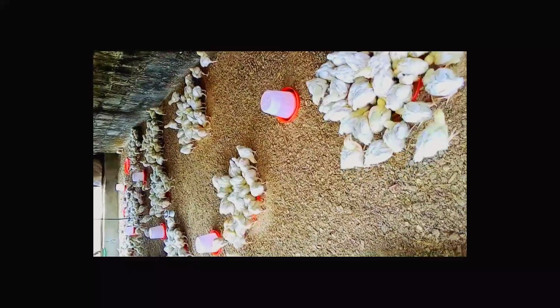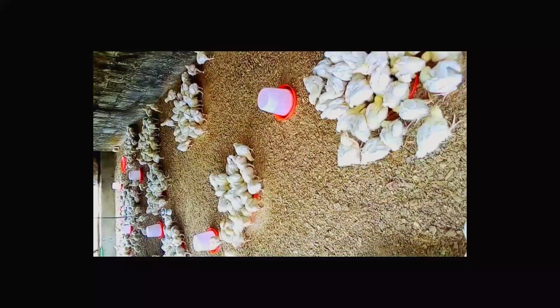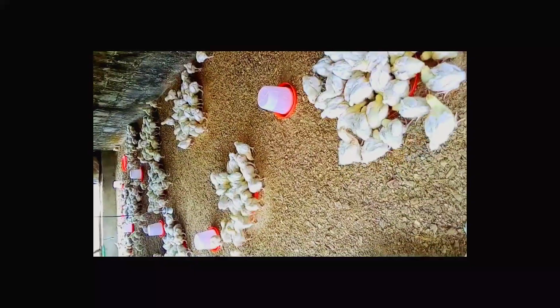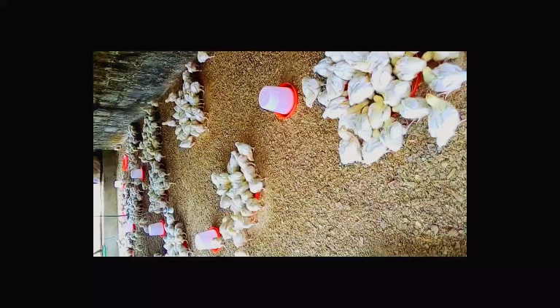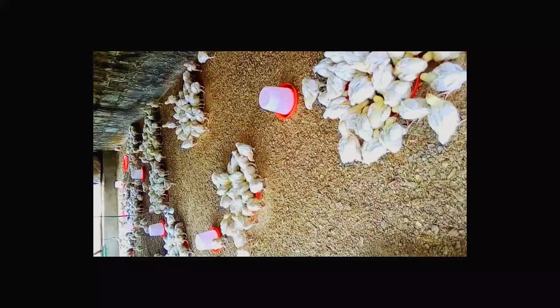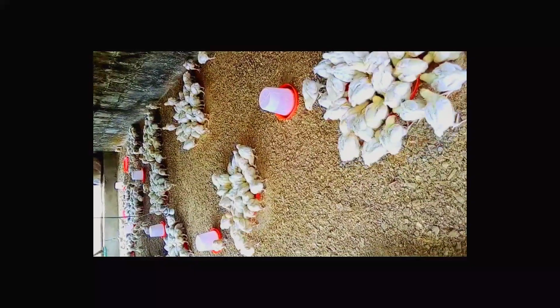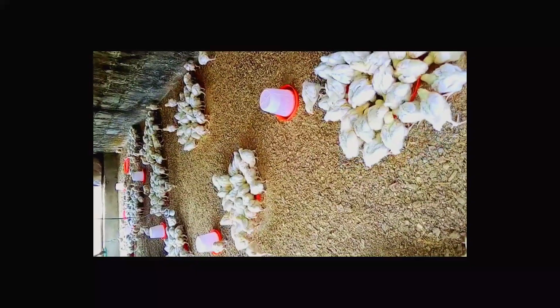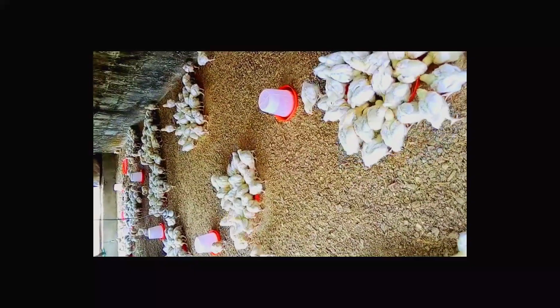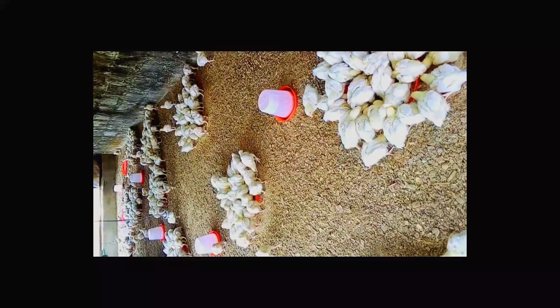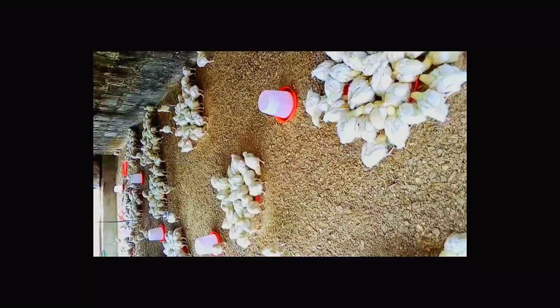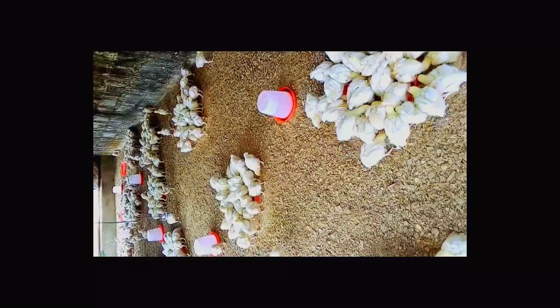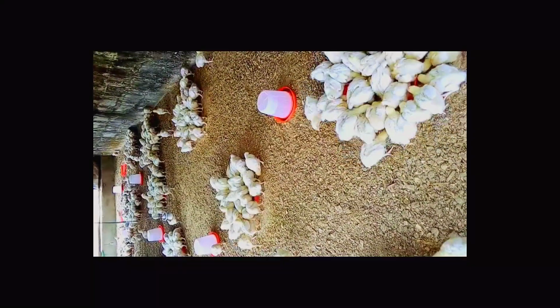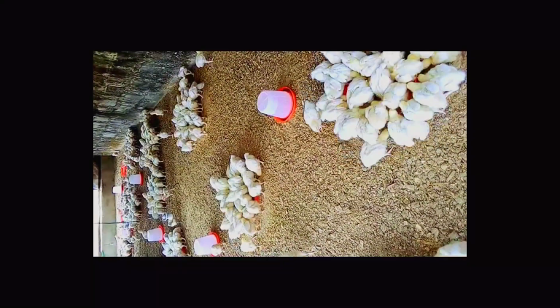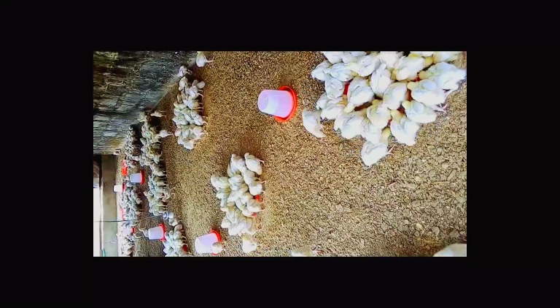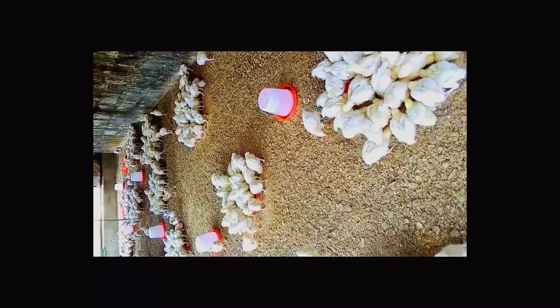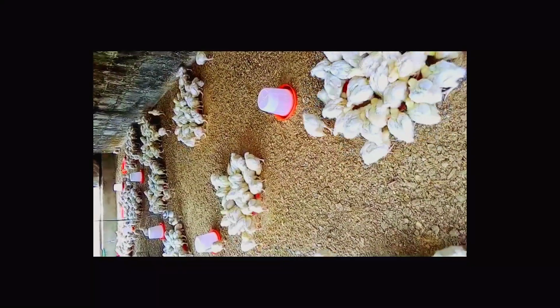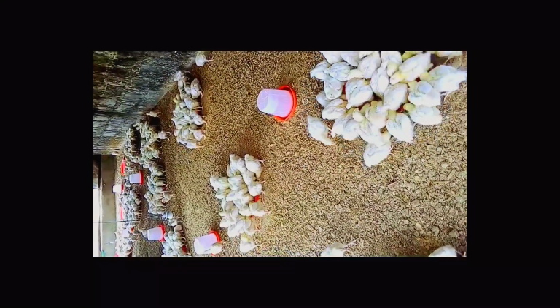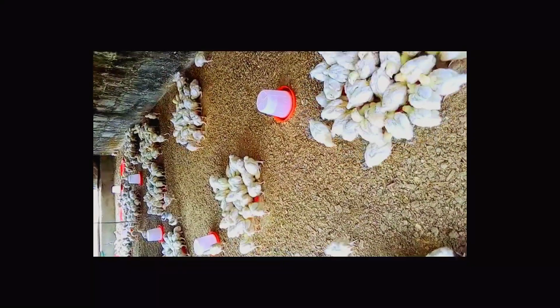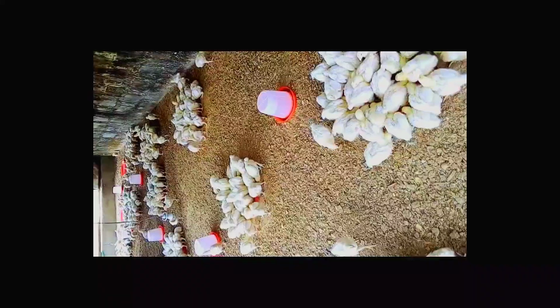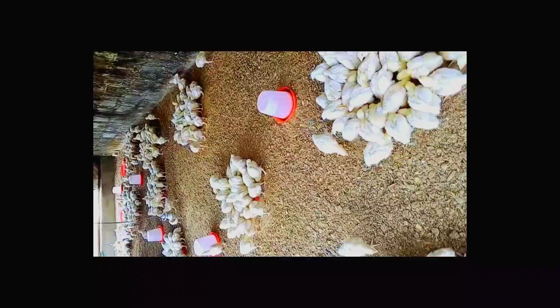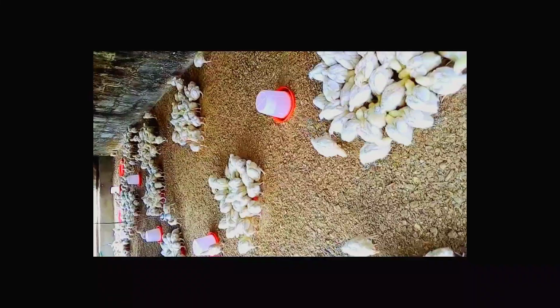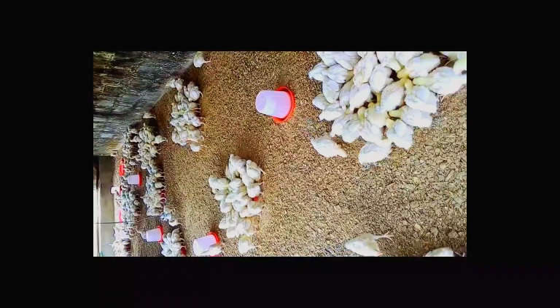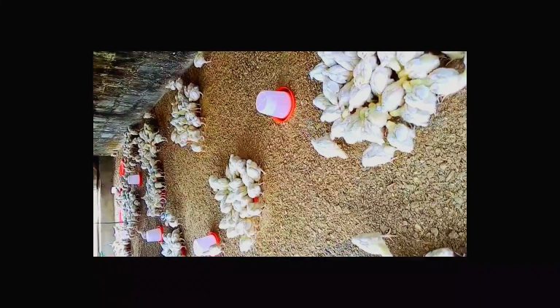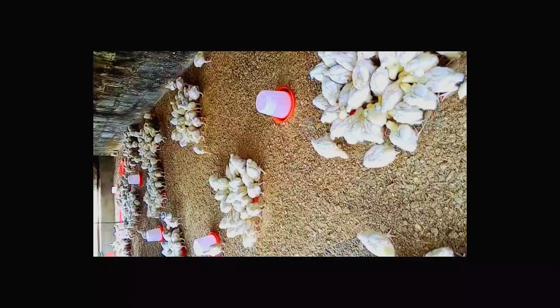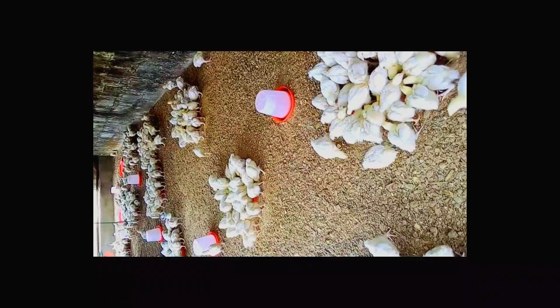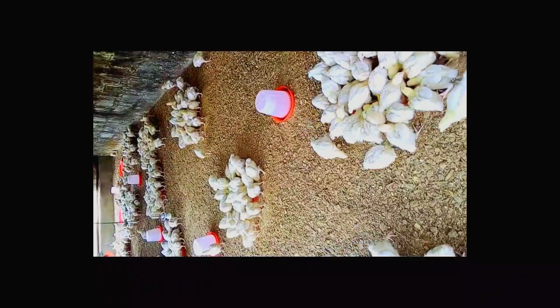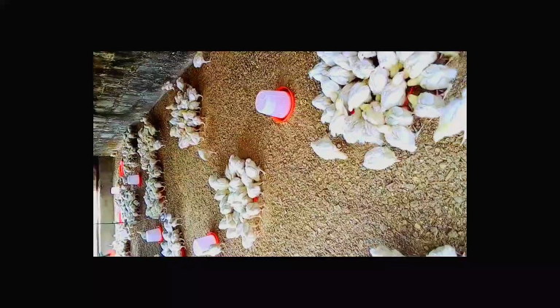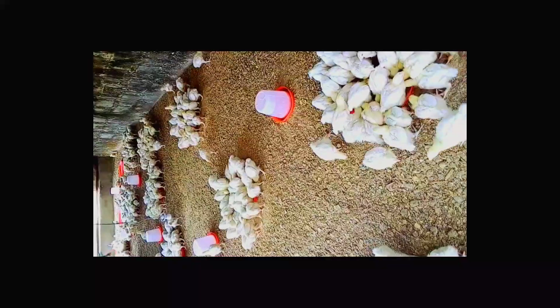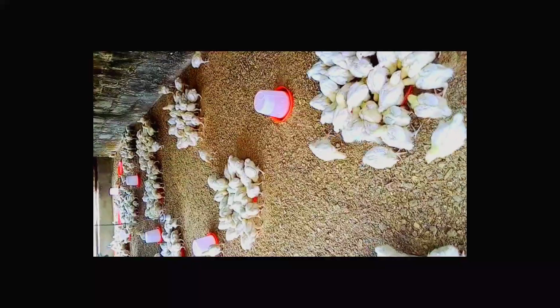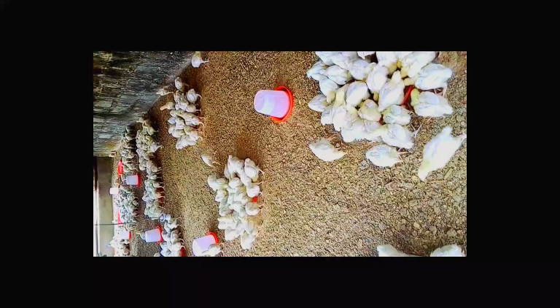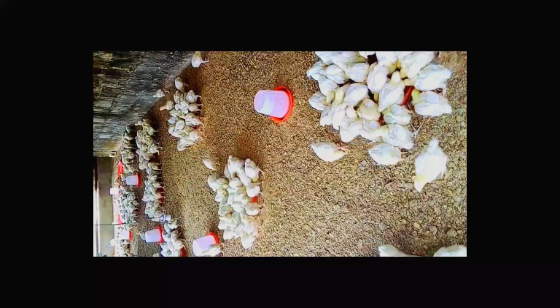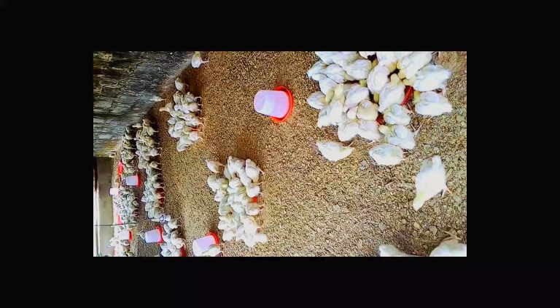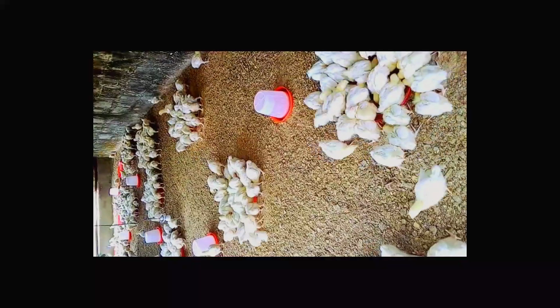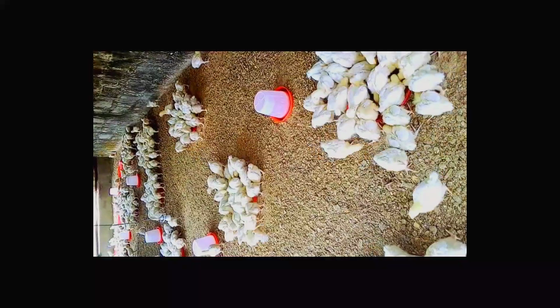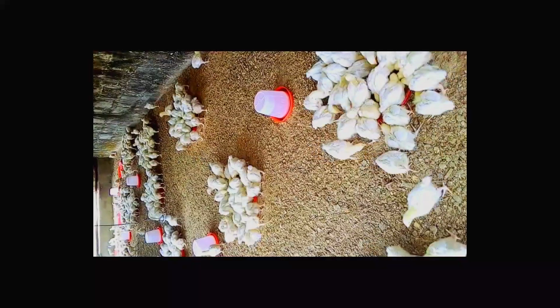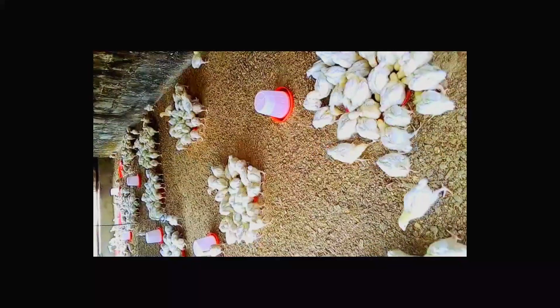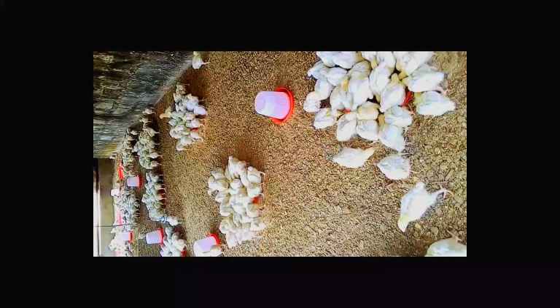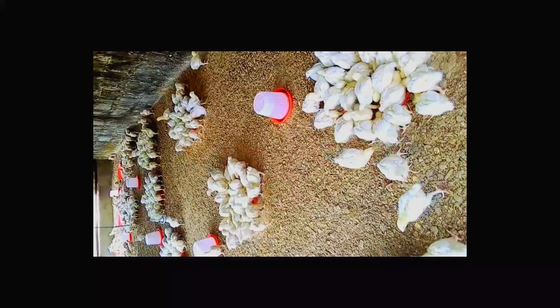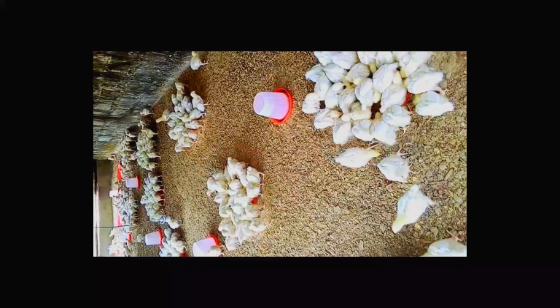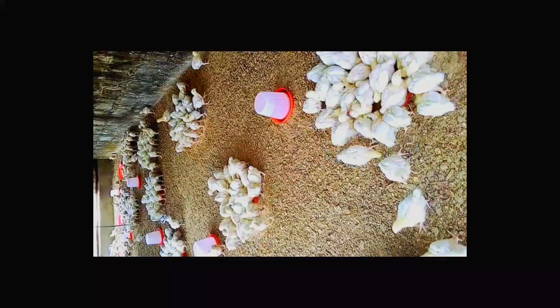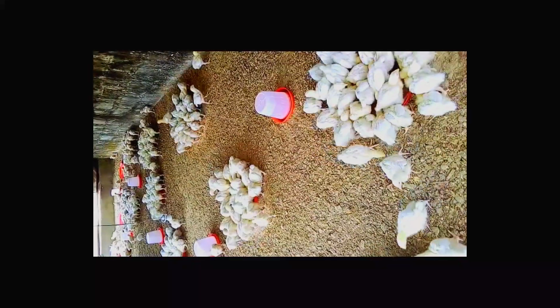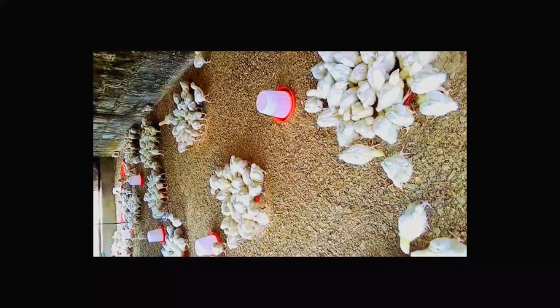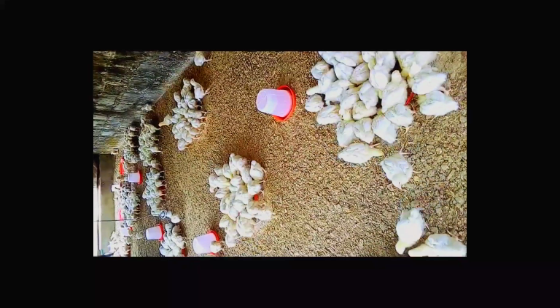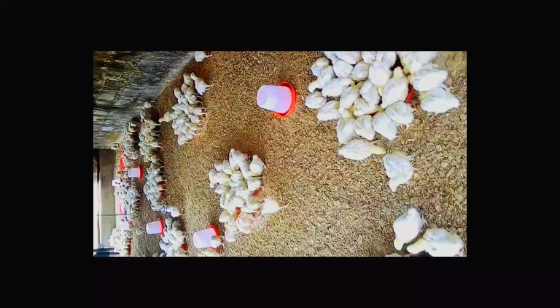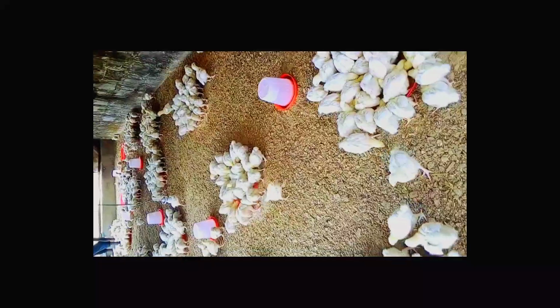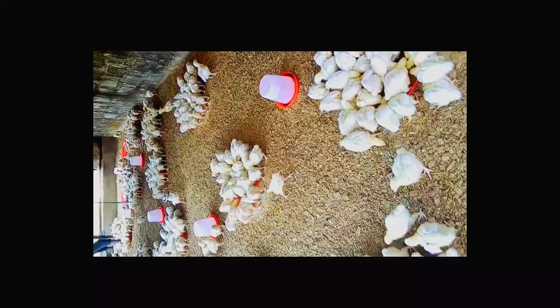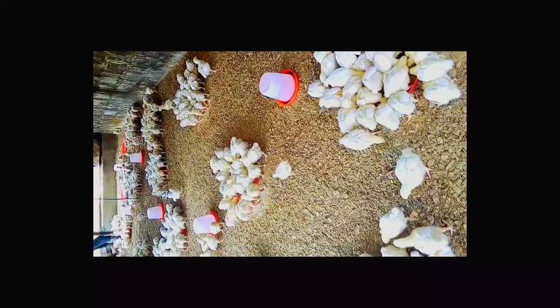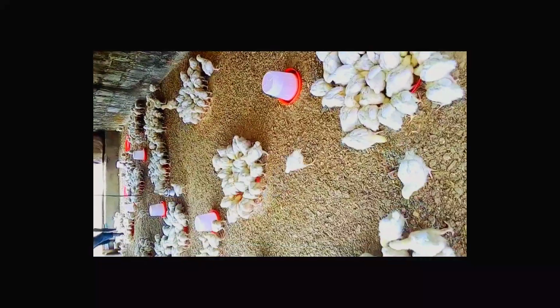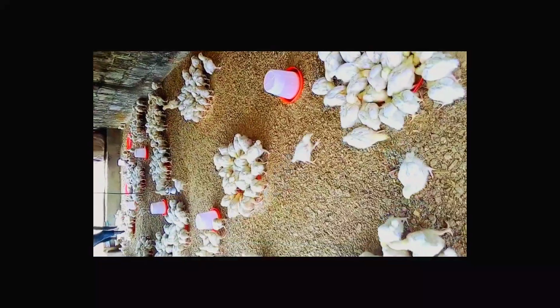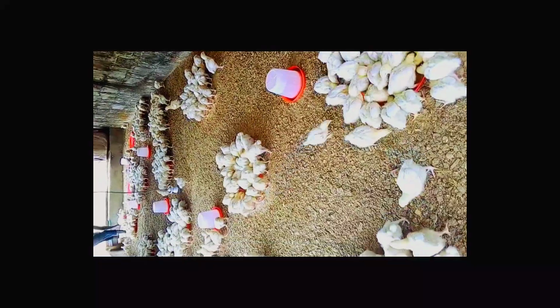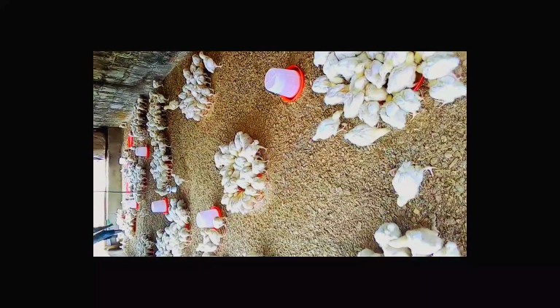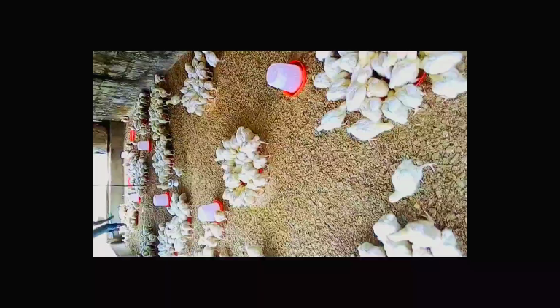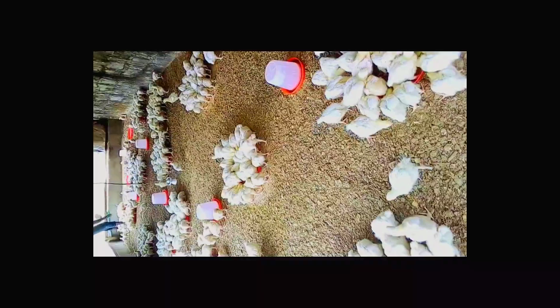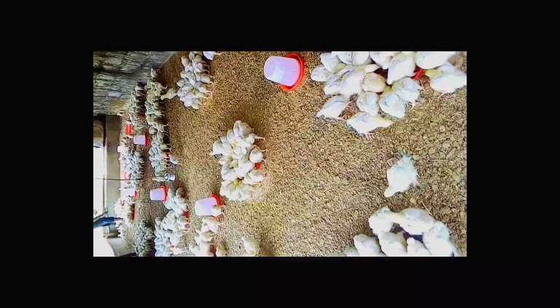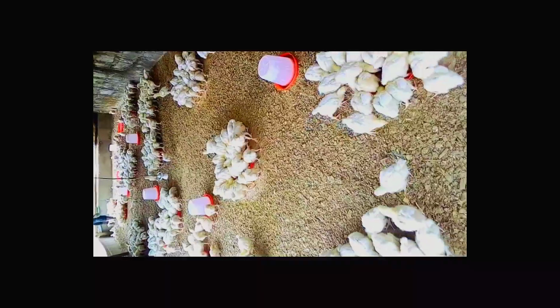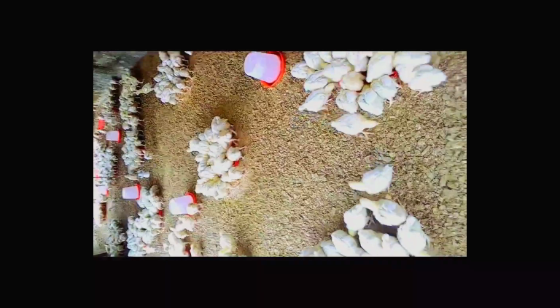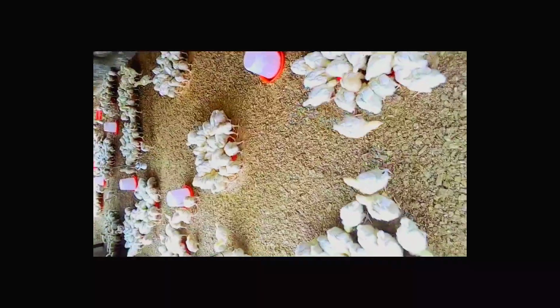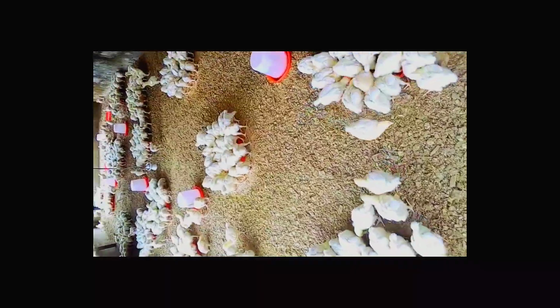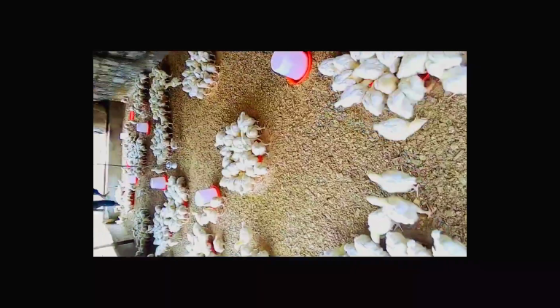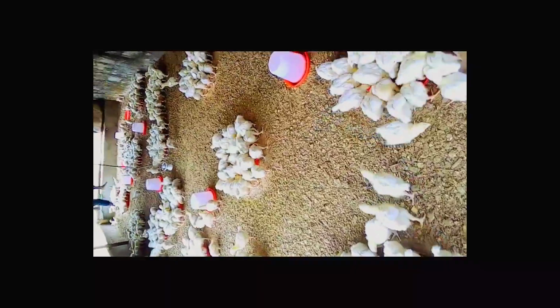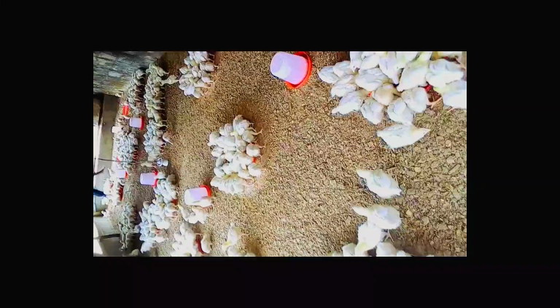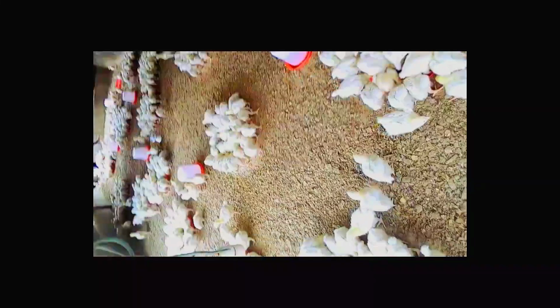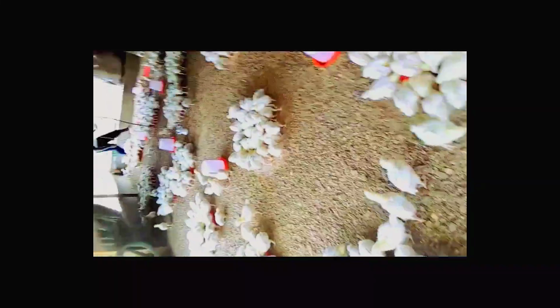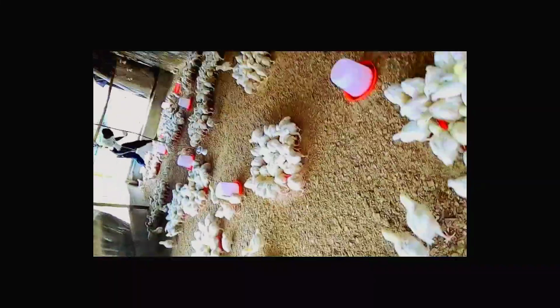Now let me tell you what you will expect if you inject your day-old chicks with gent upon arrival at the brooding house.